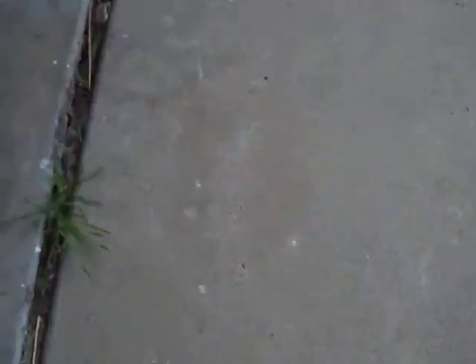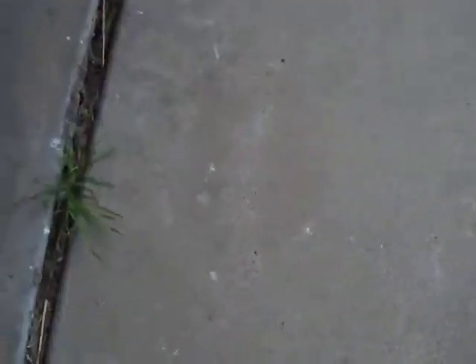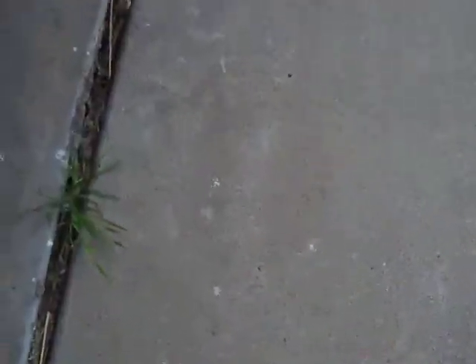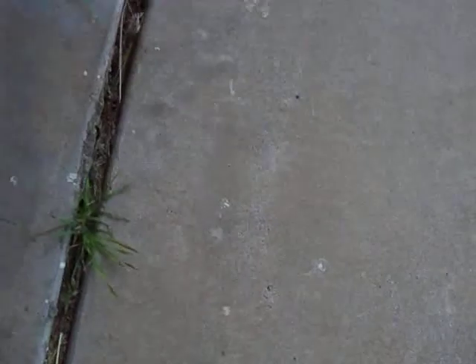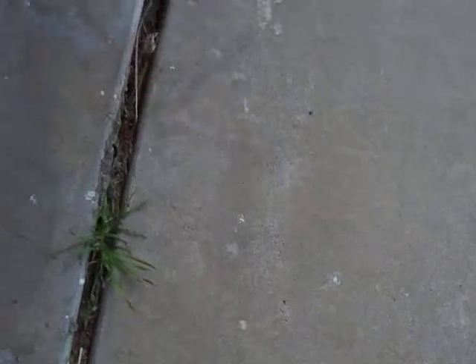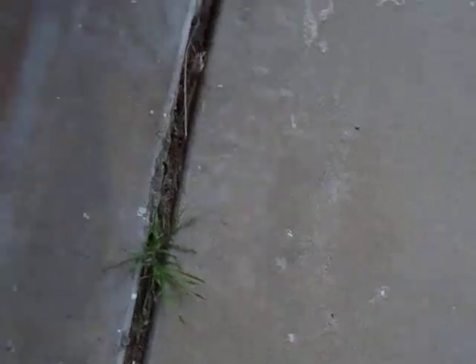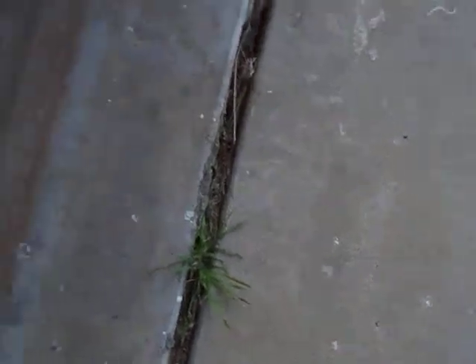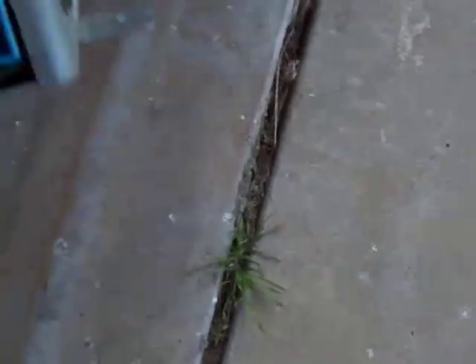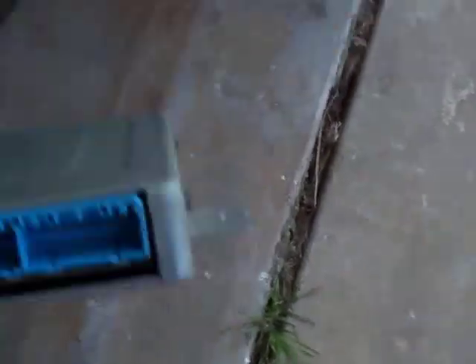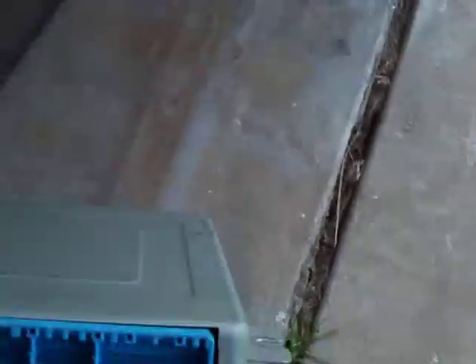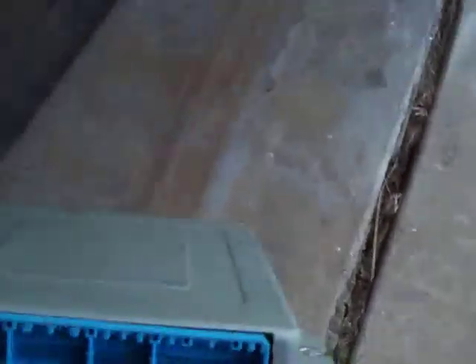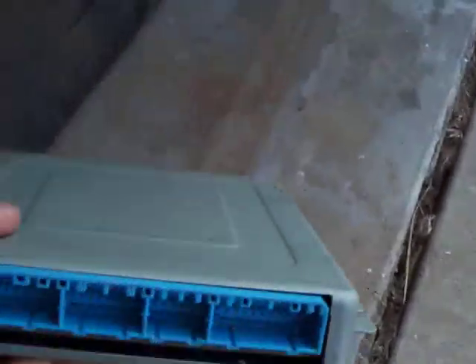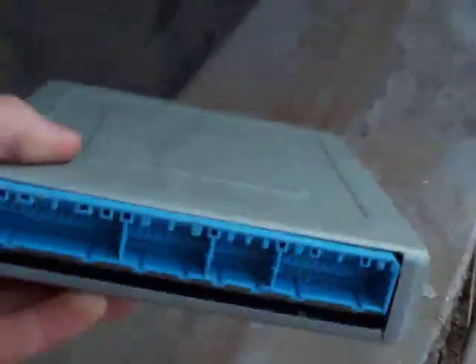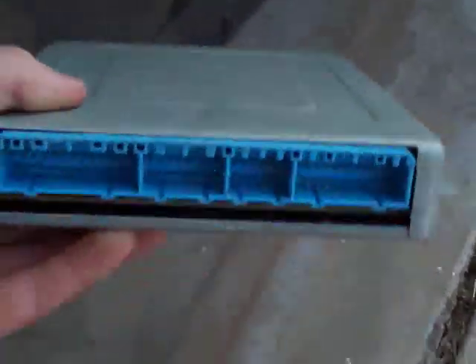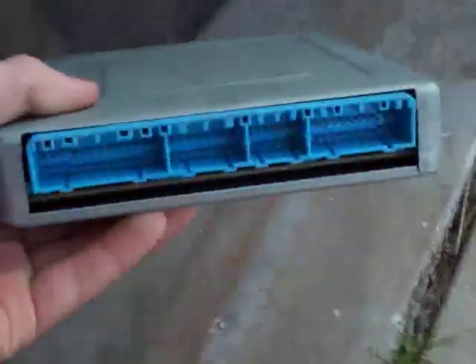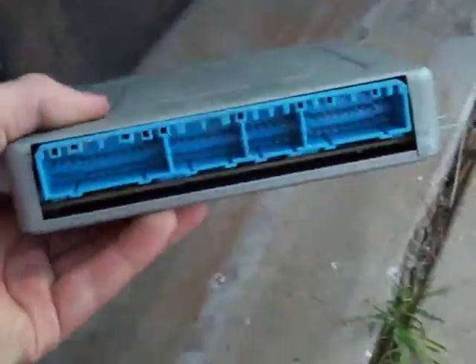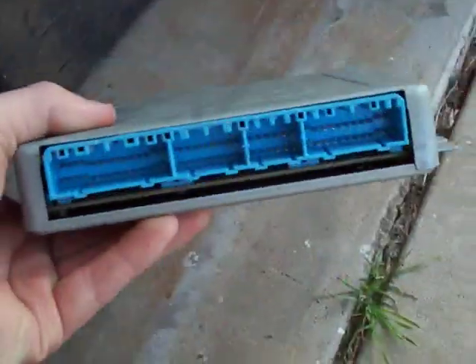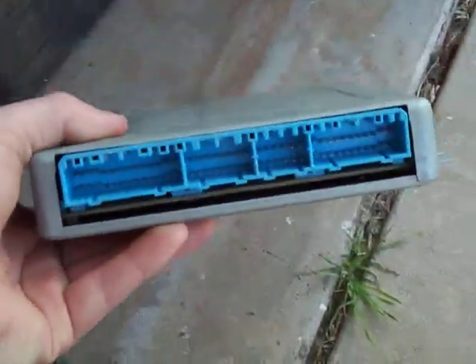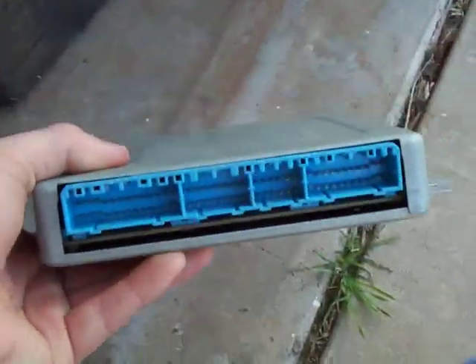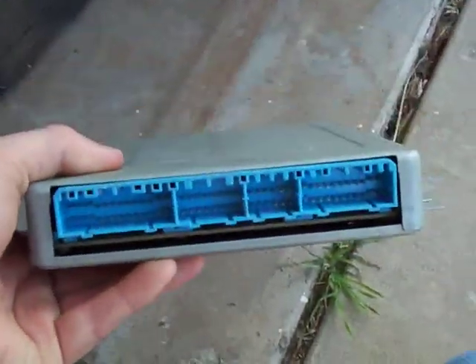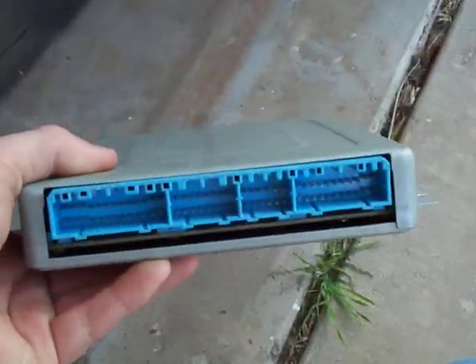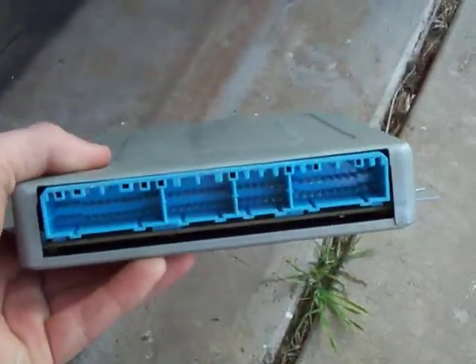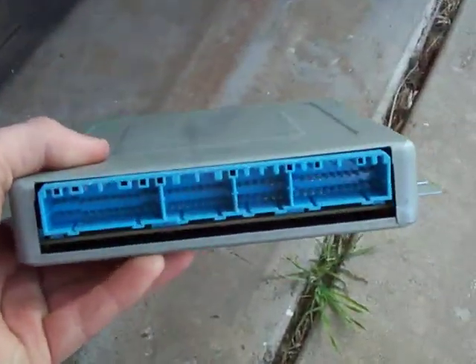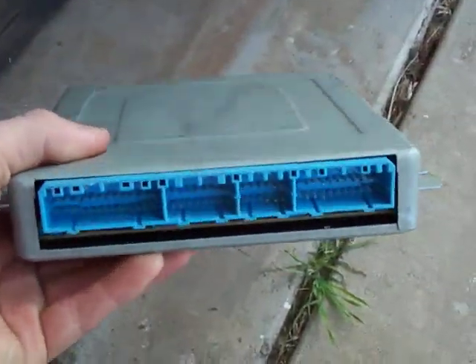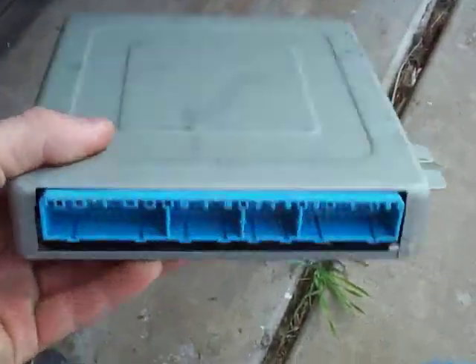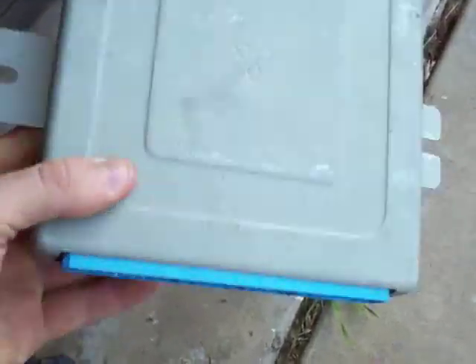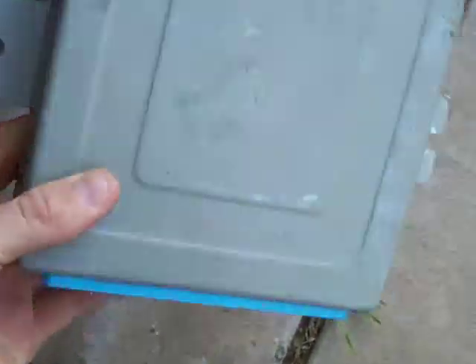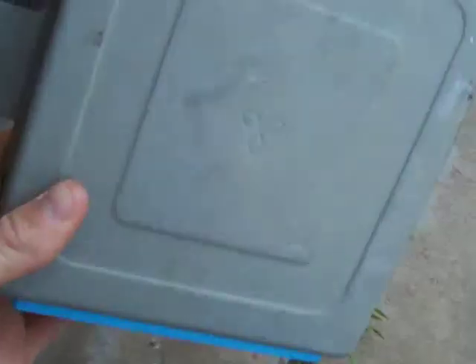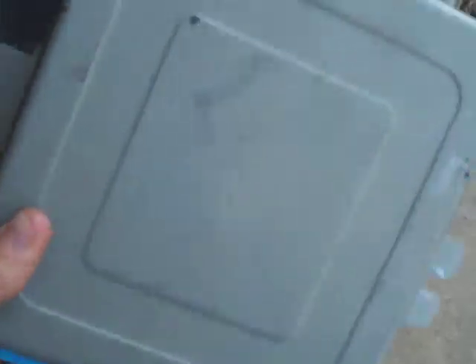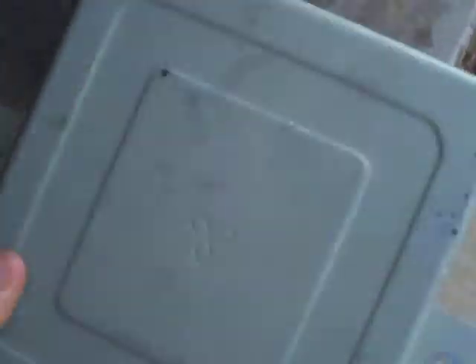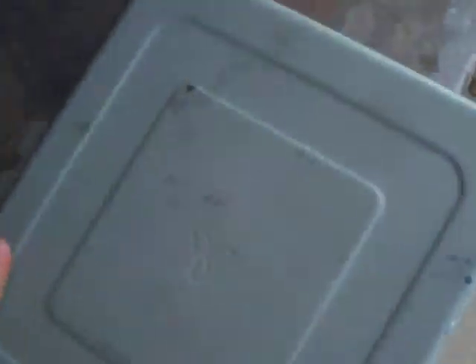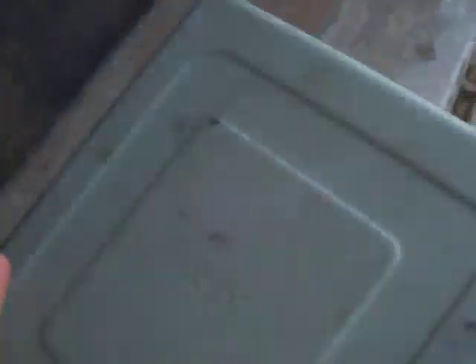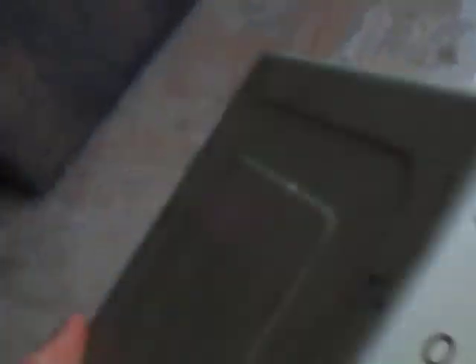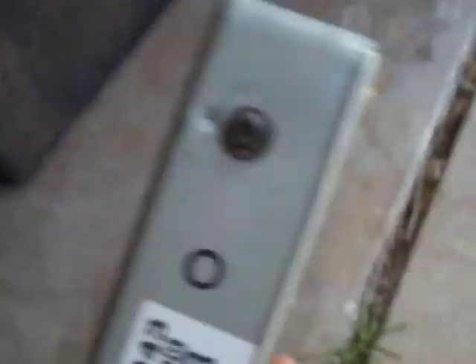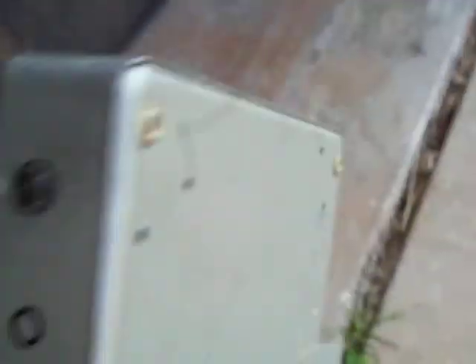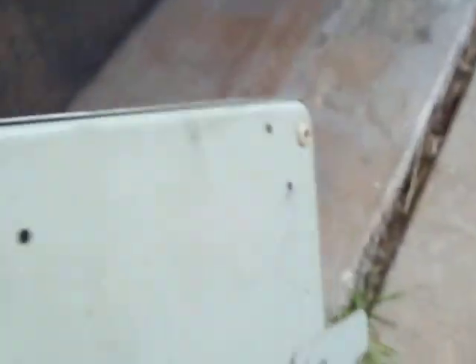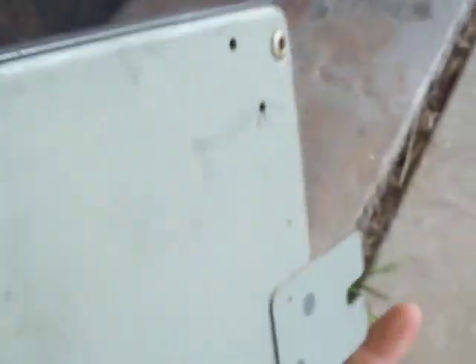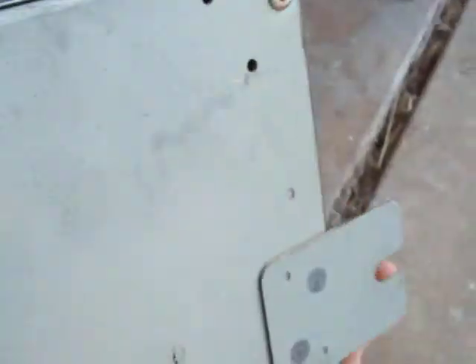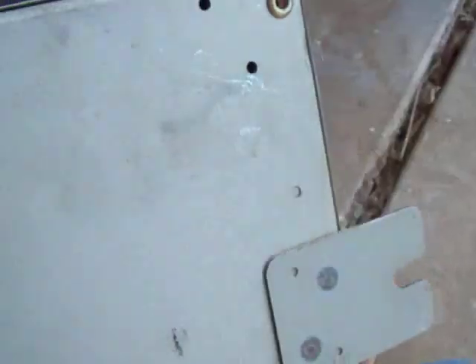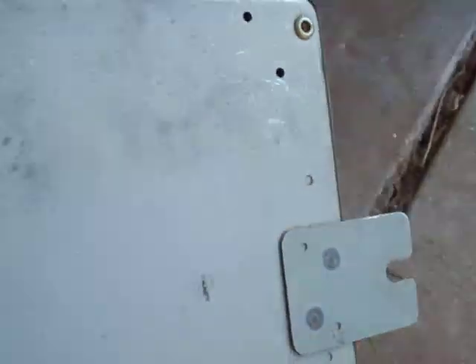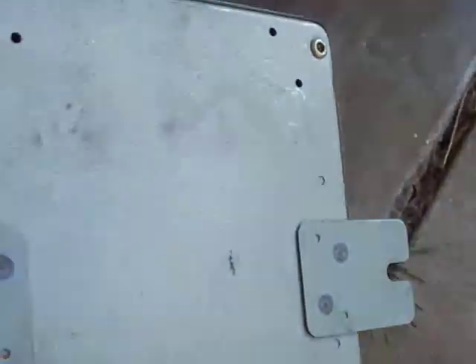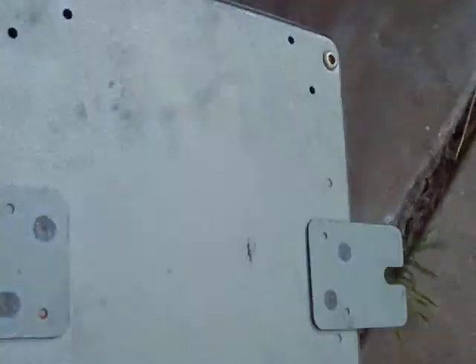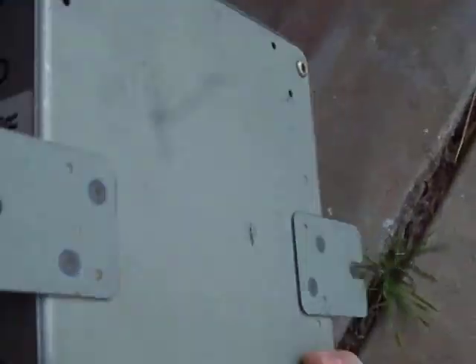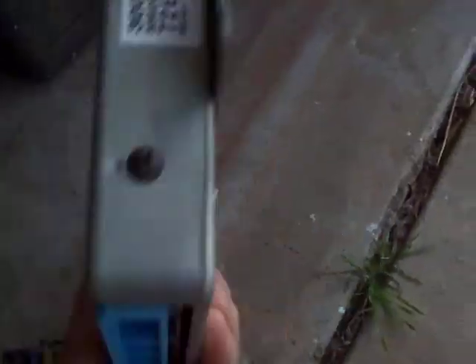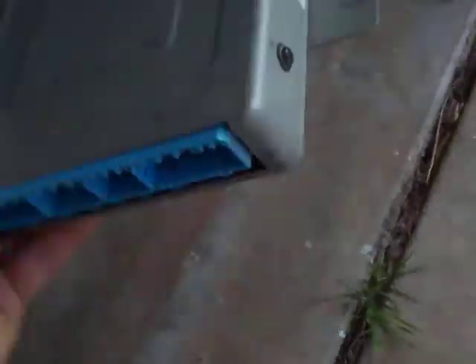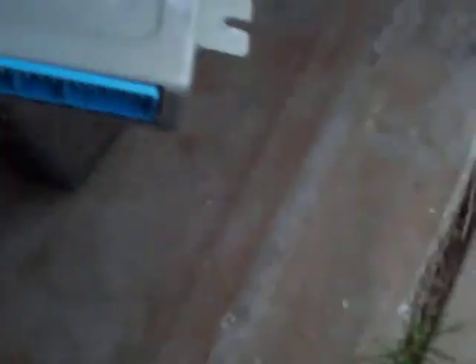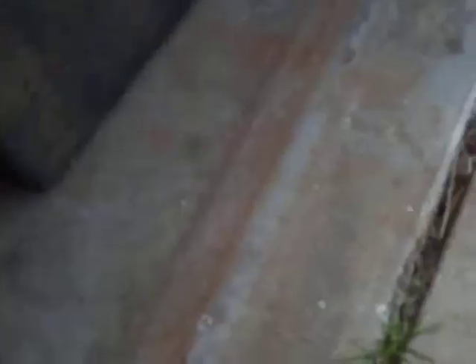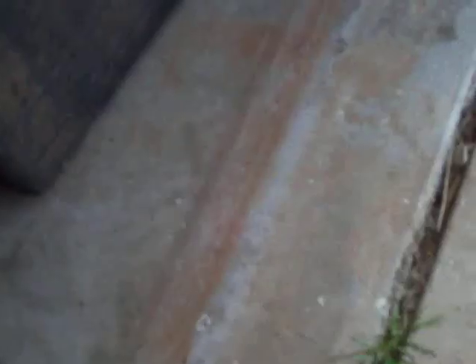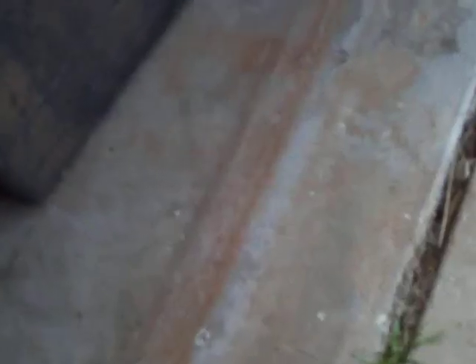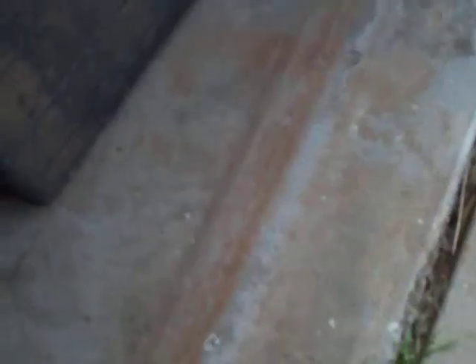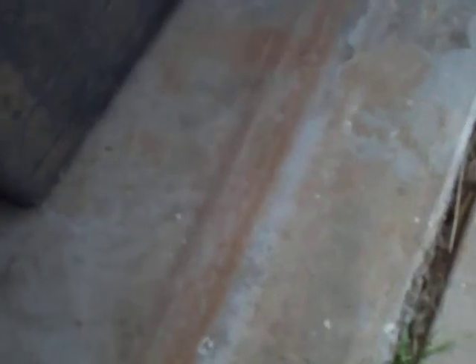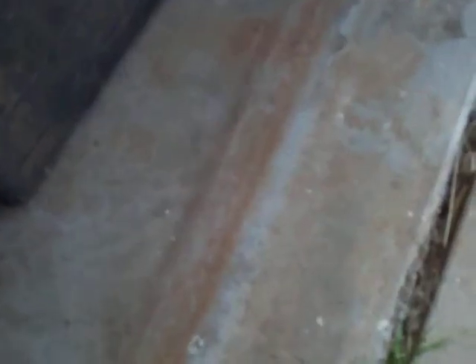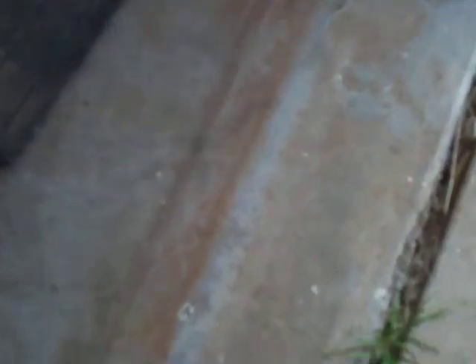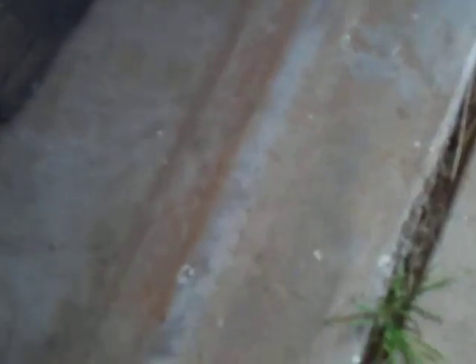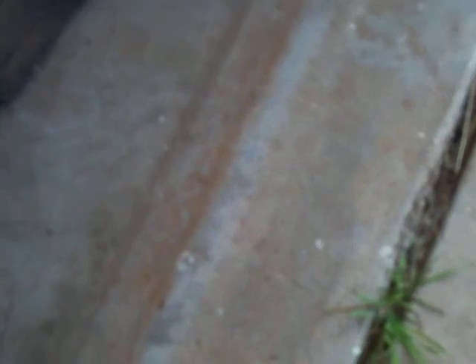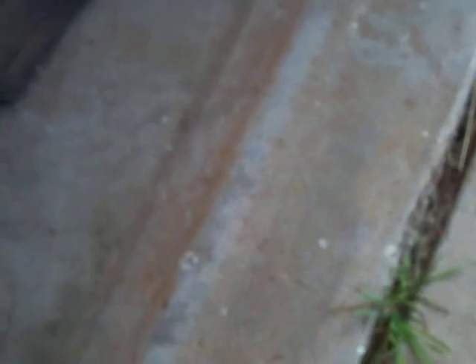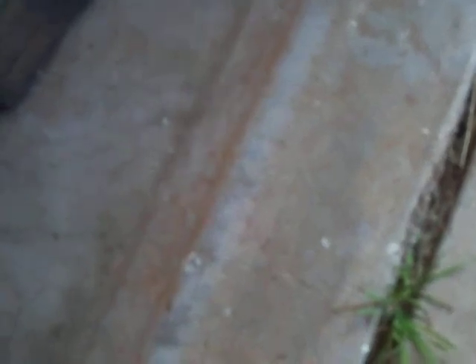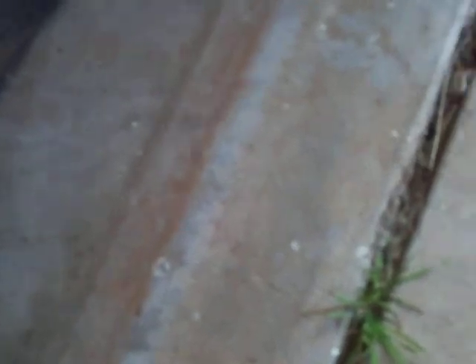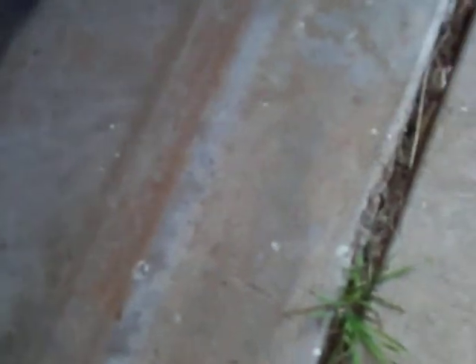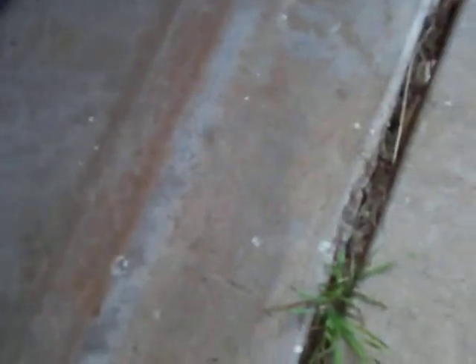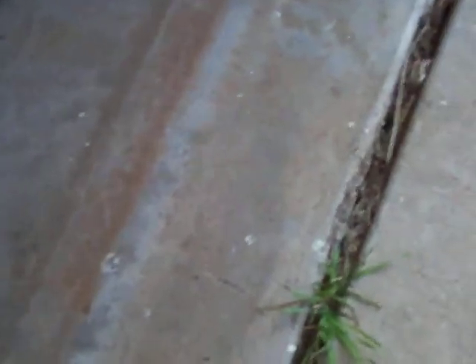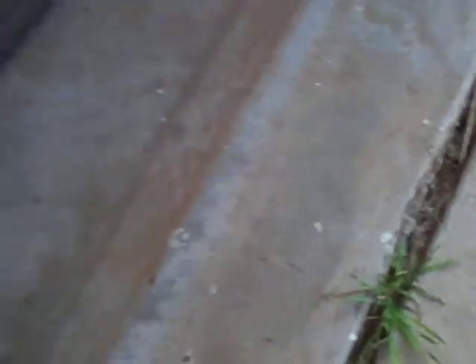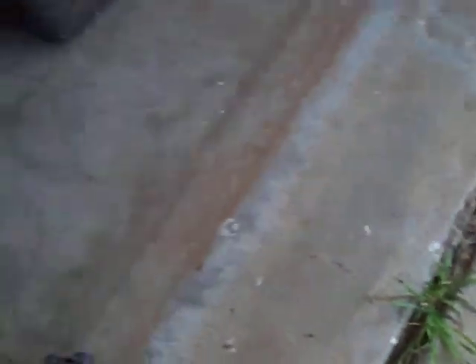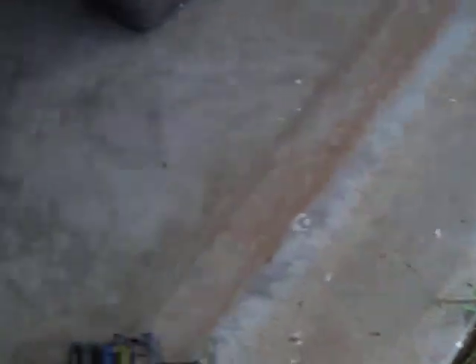This is the ECM that came out of it. And I got two more as backups — thank you, eBay.